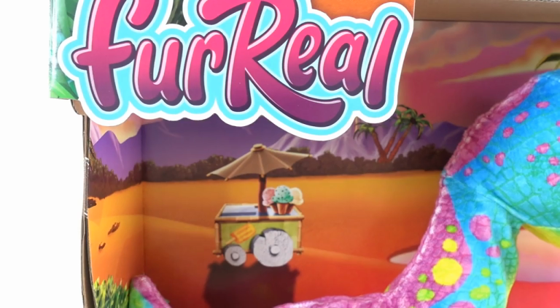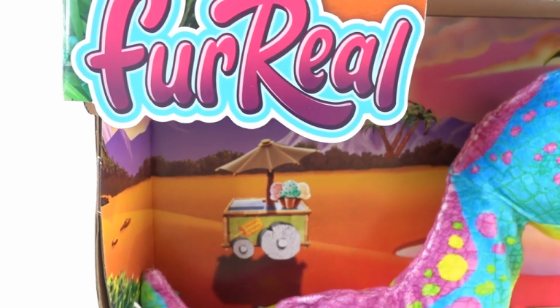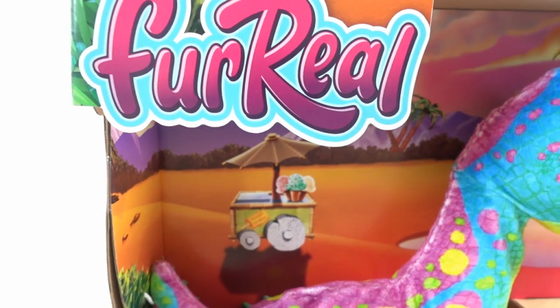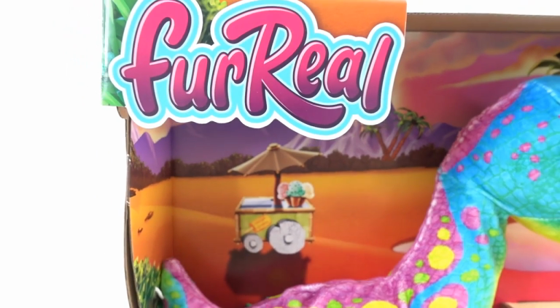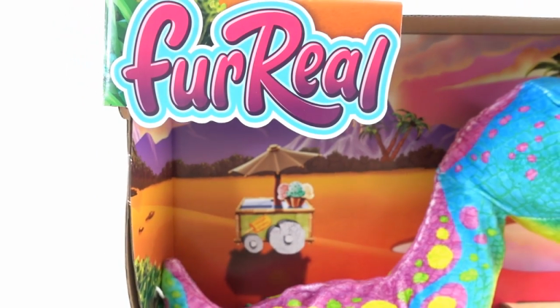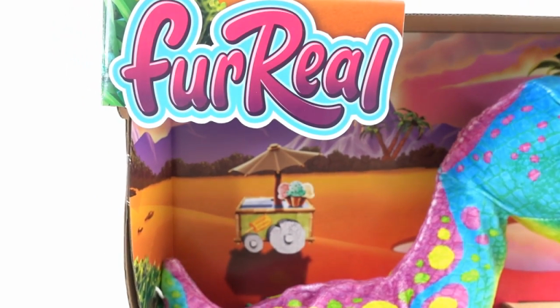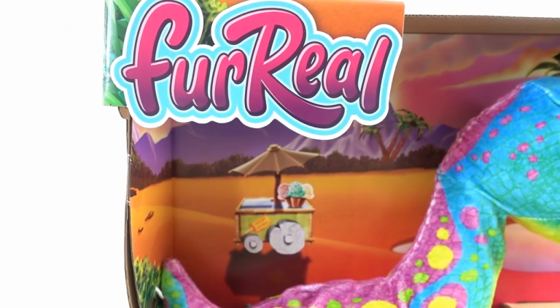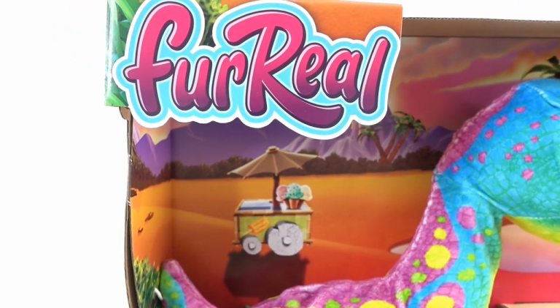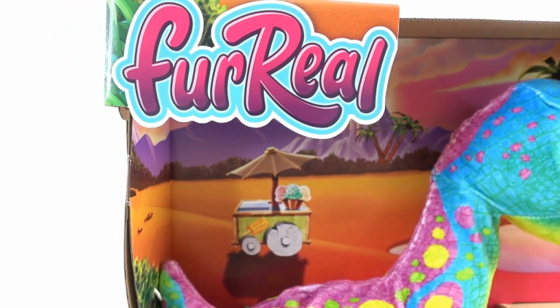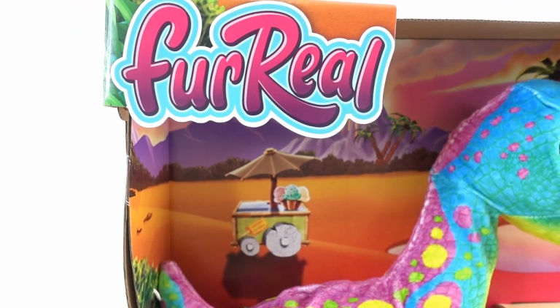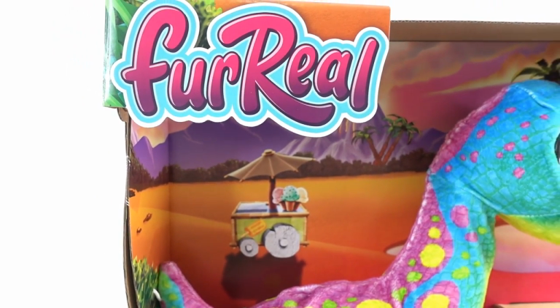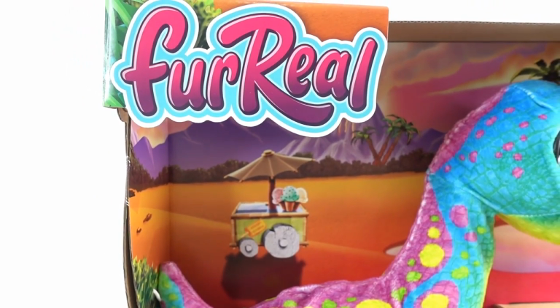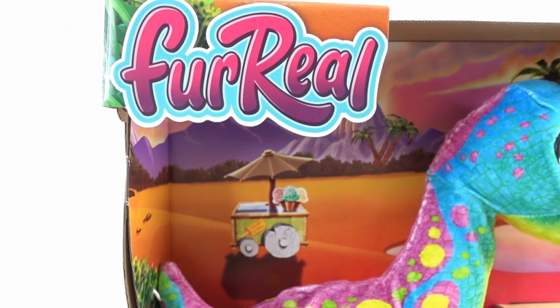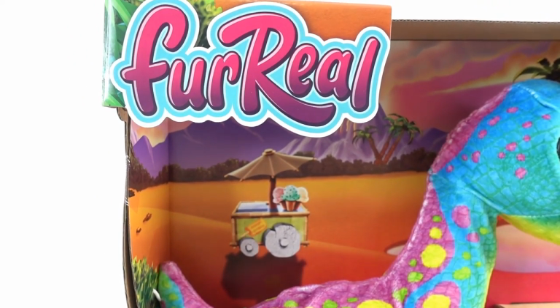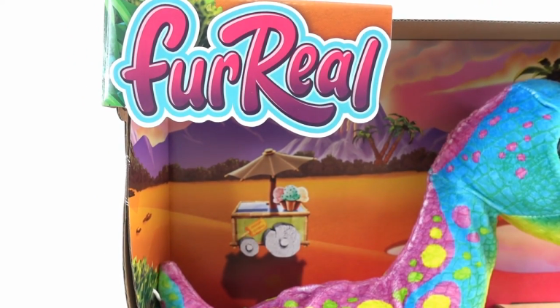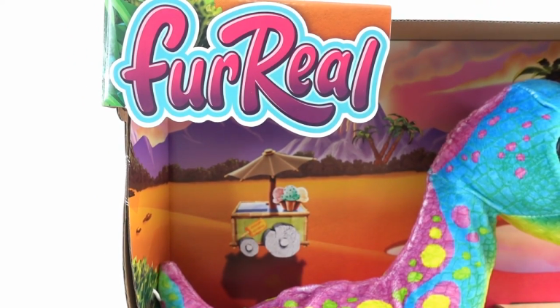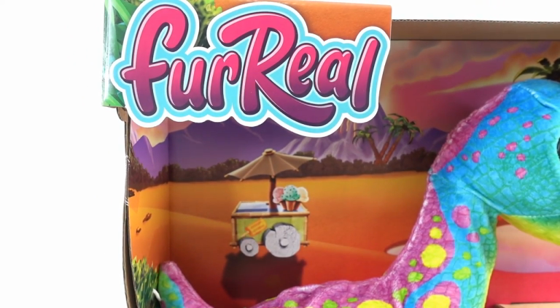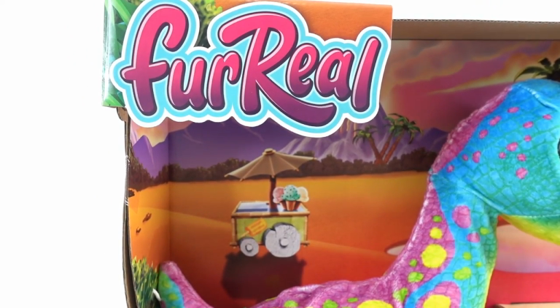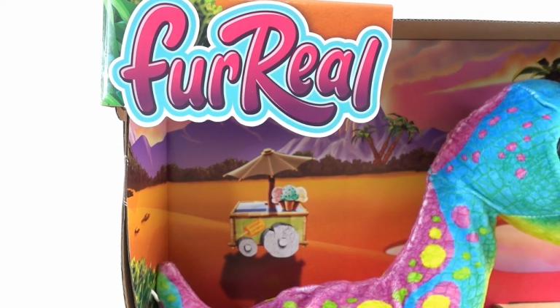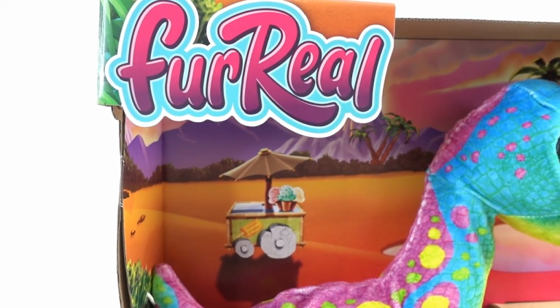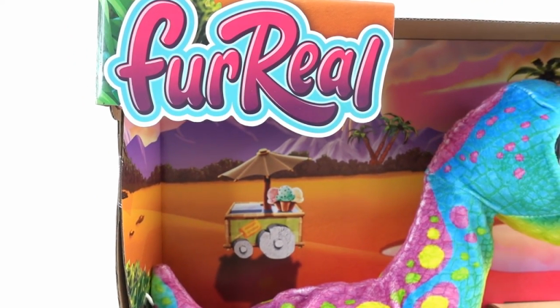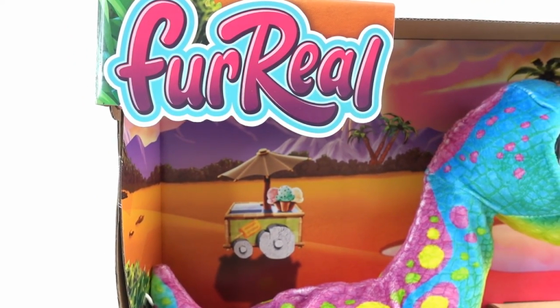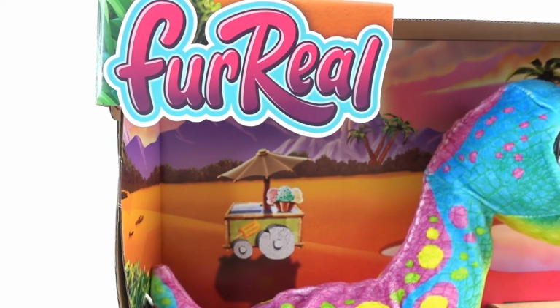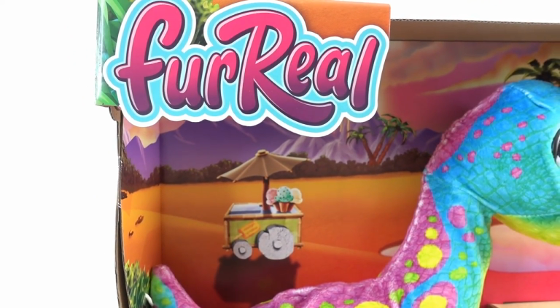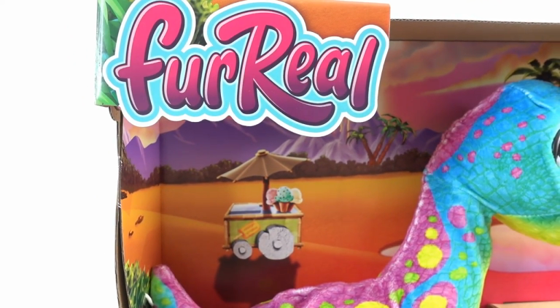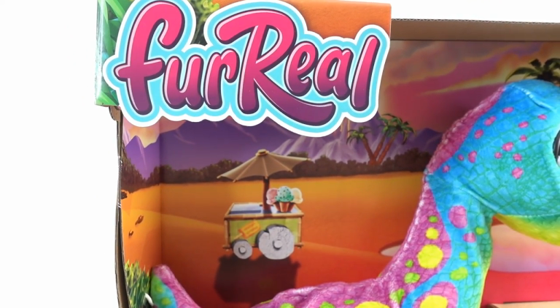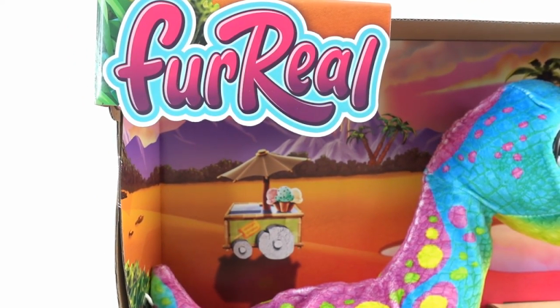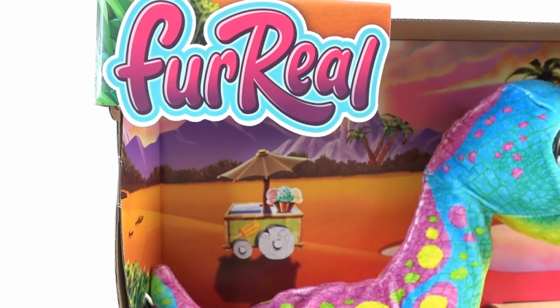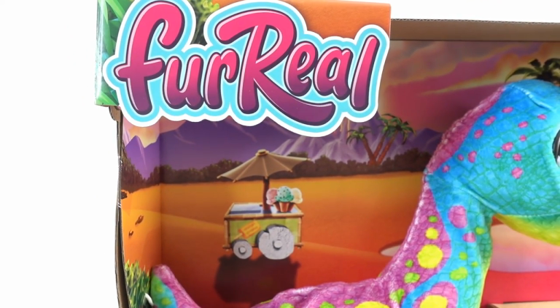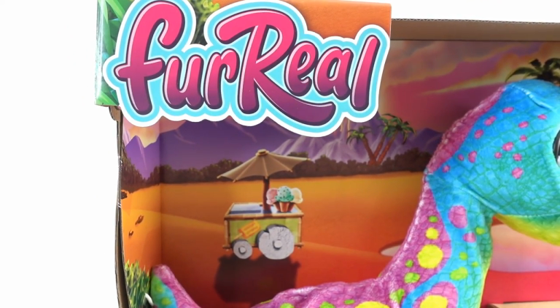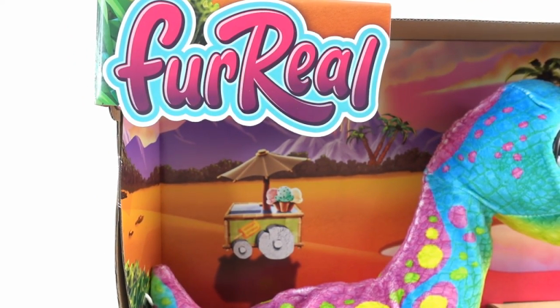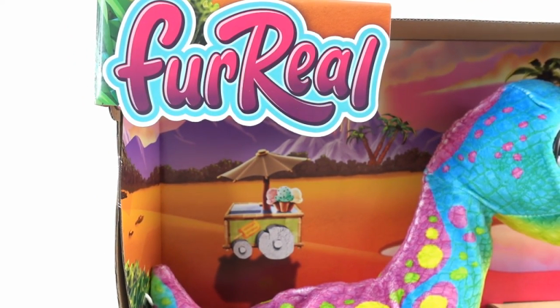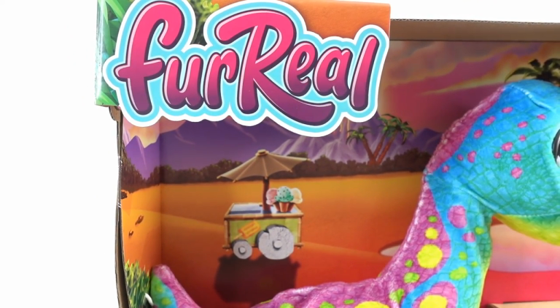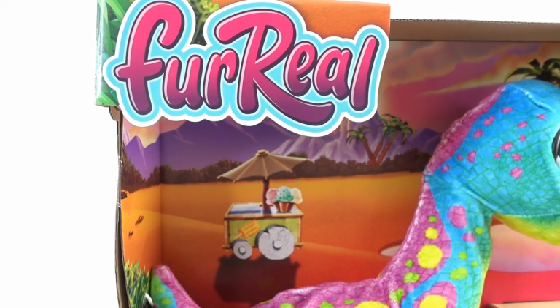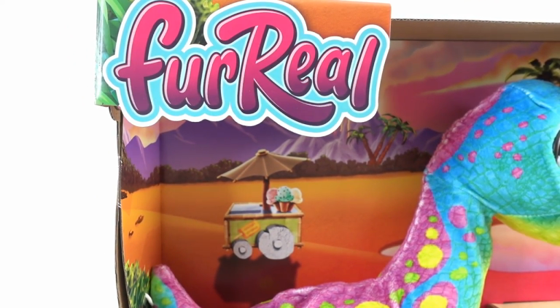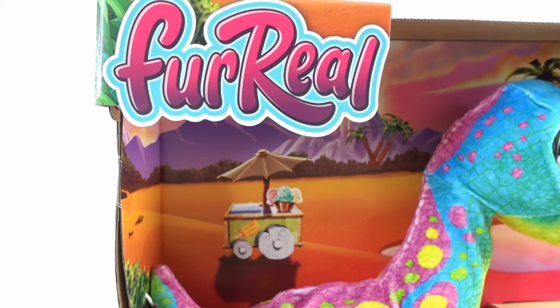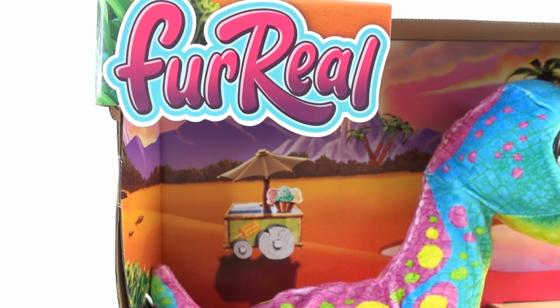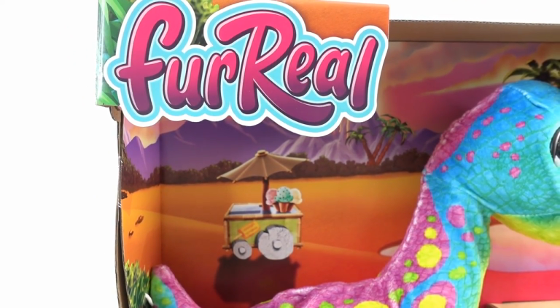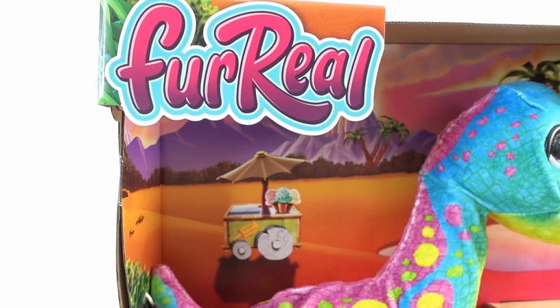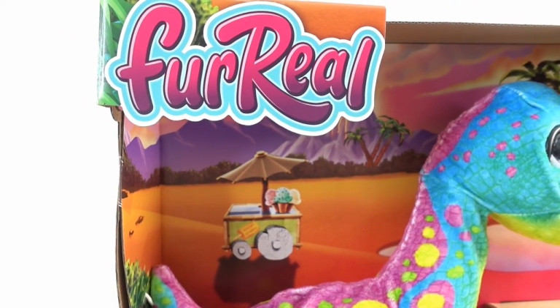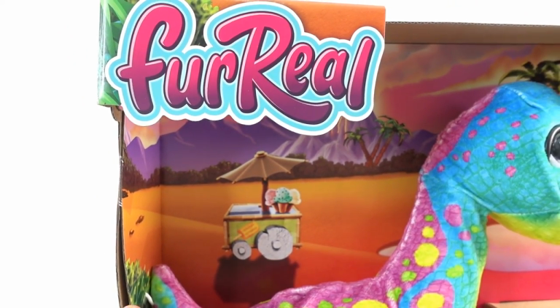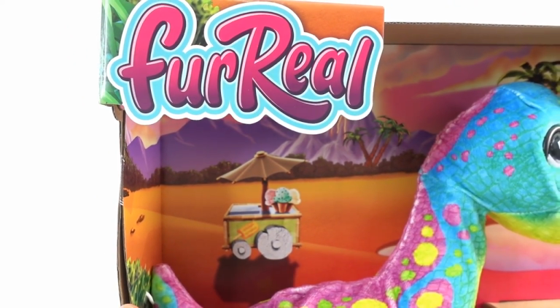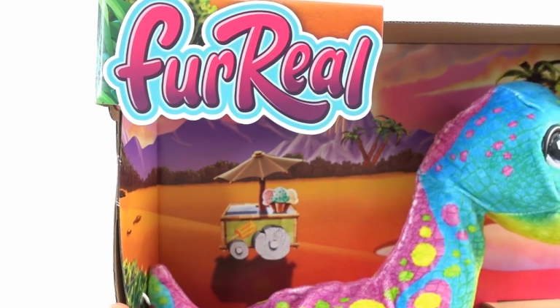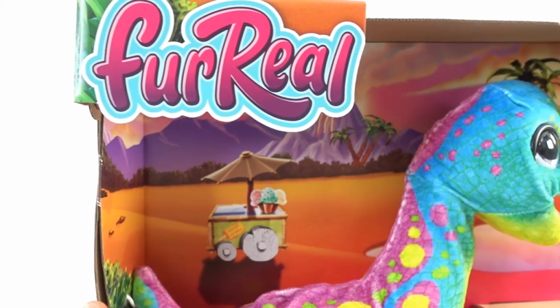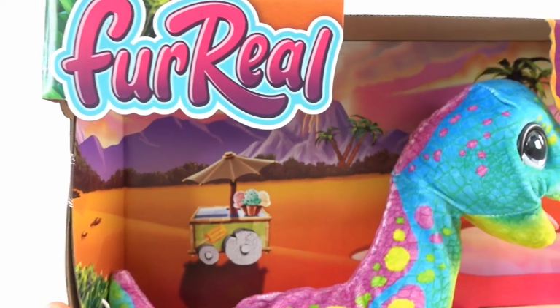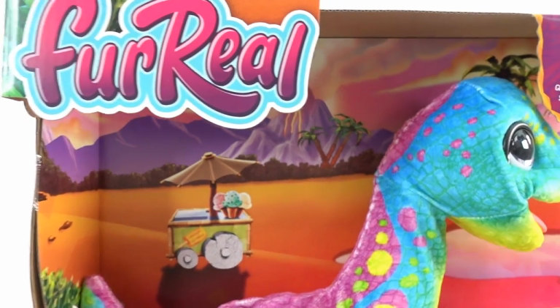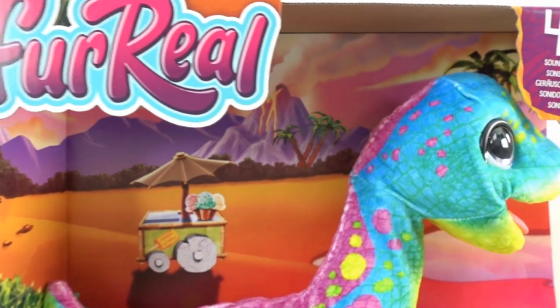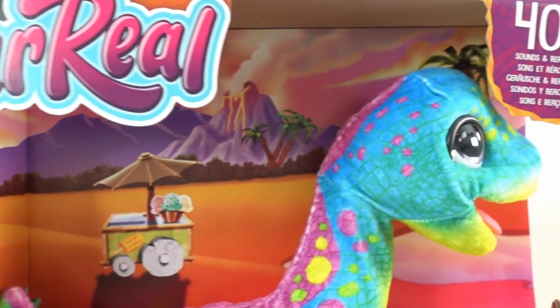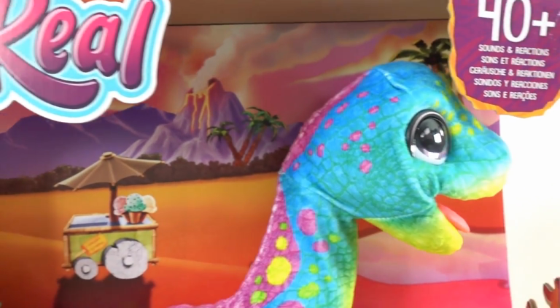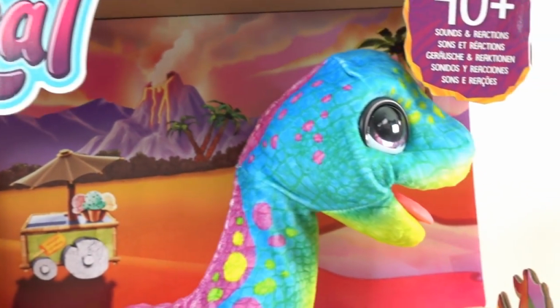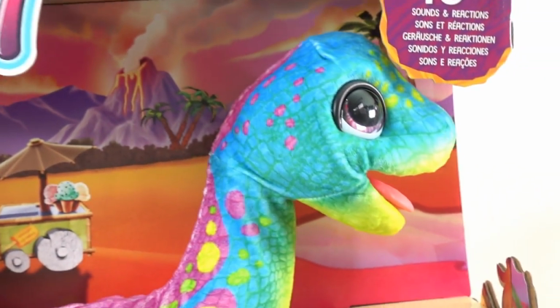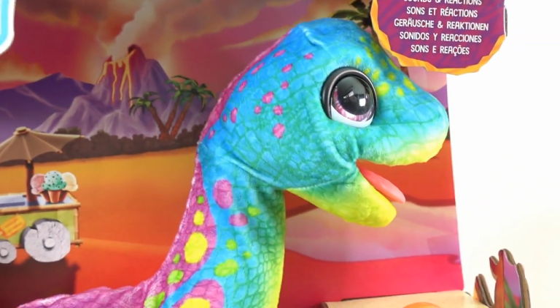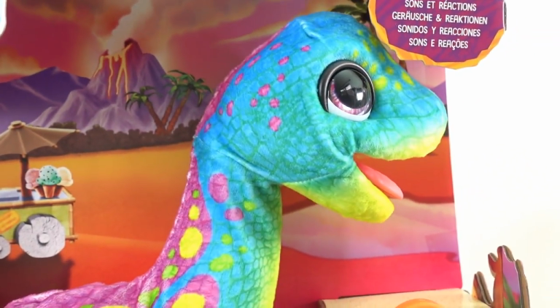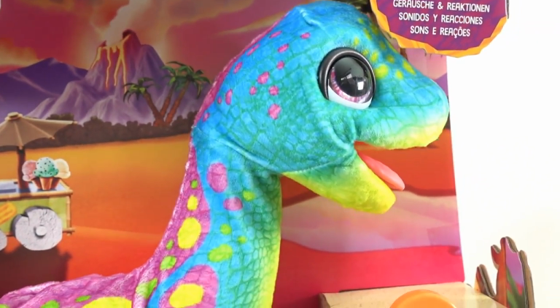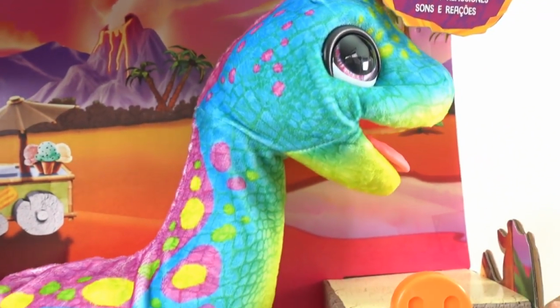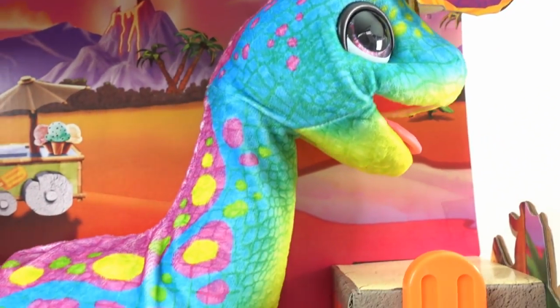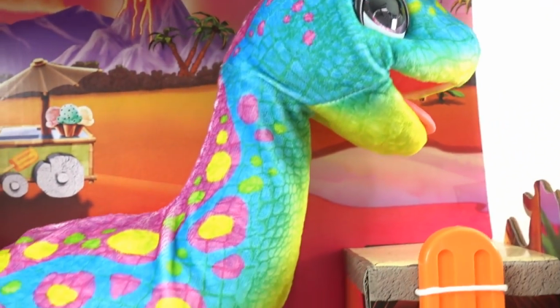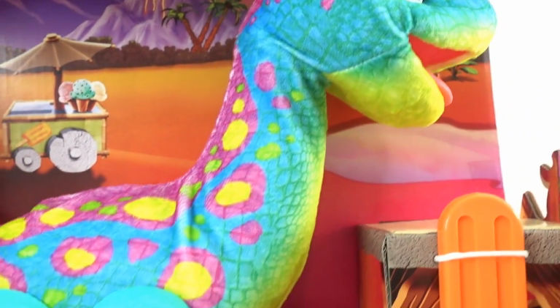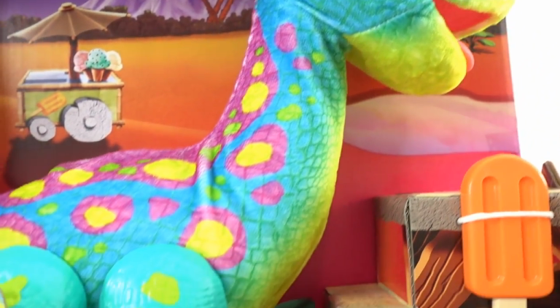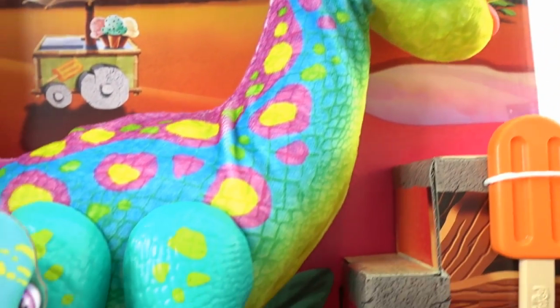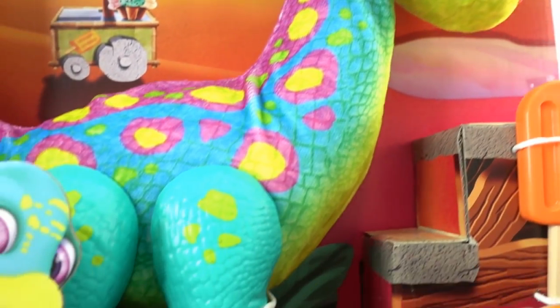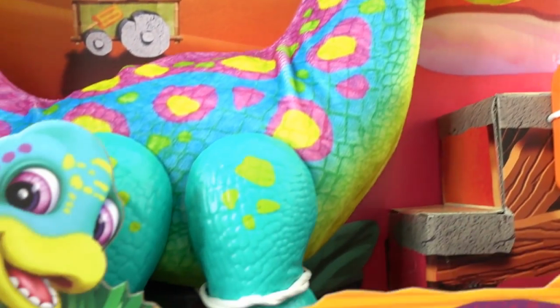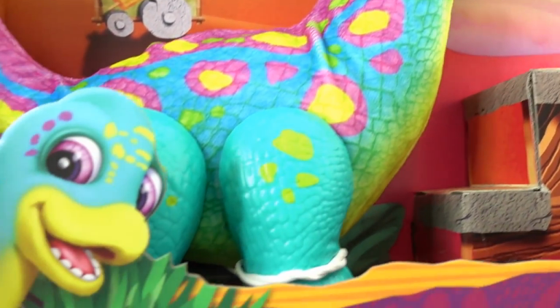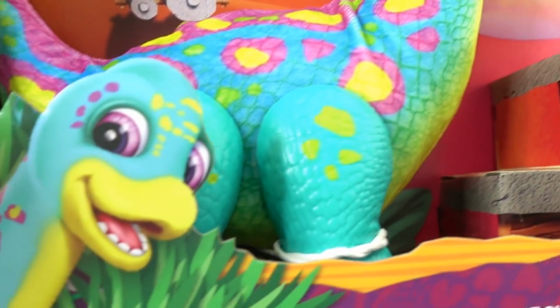Hi everyone, welcome to Evie's Toy House. Today we have a brand new fur reel. So take a look, it's a dinosaur.